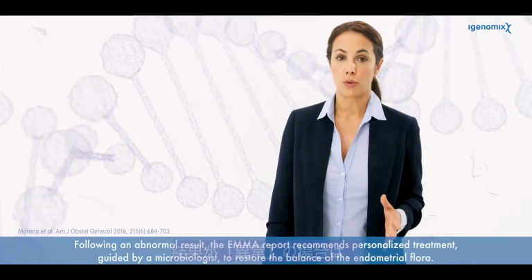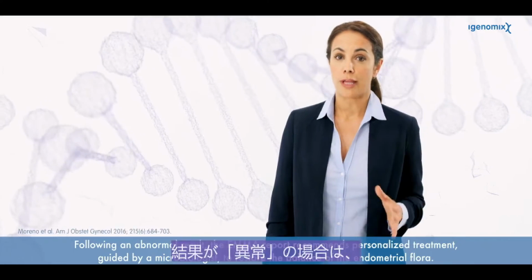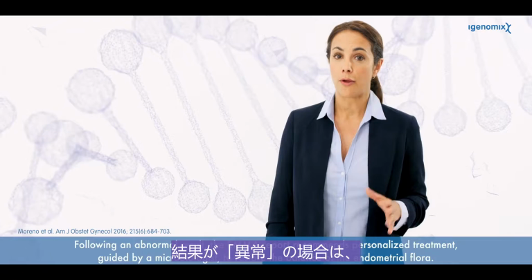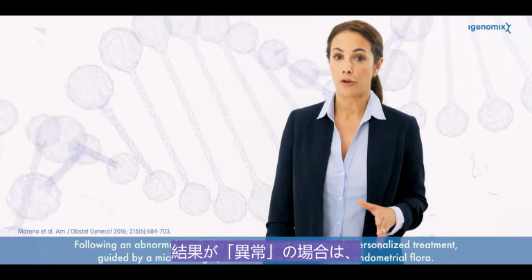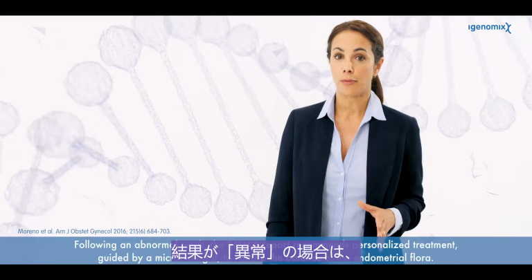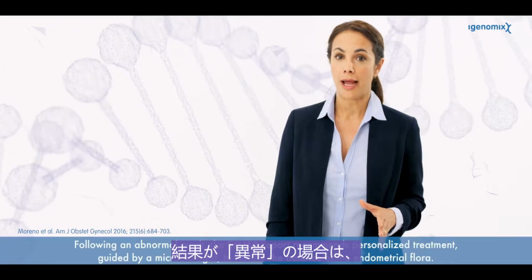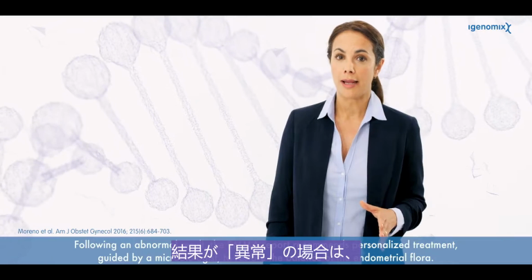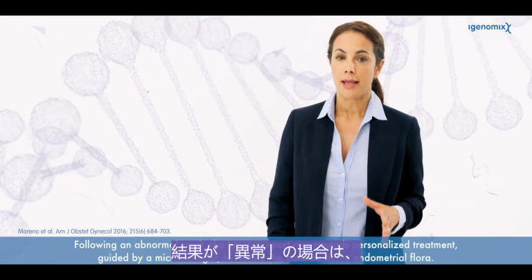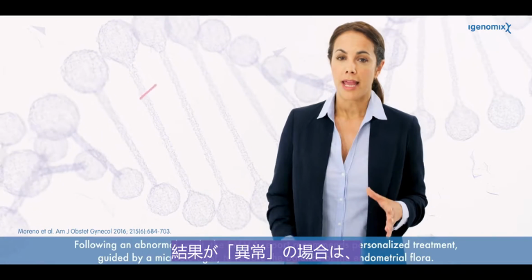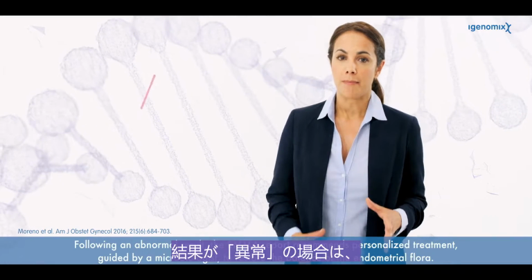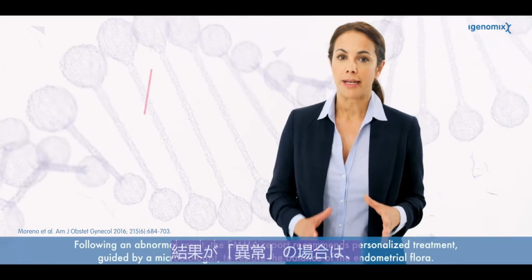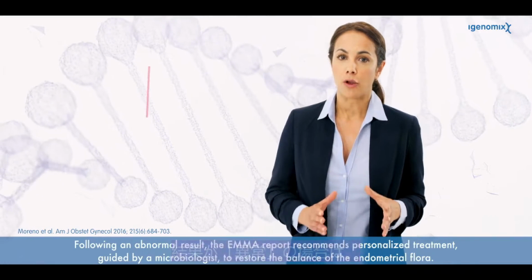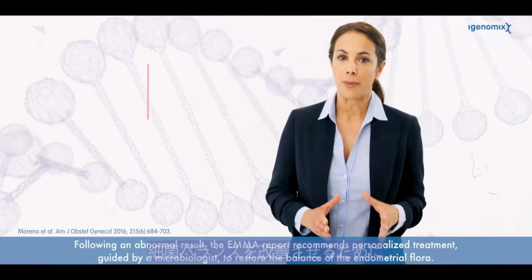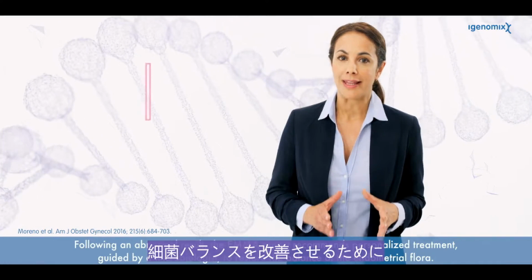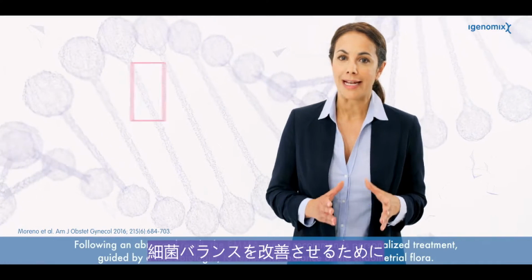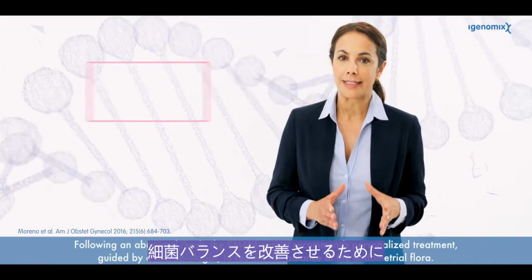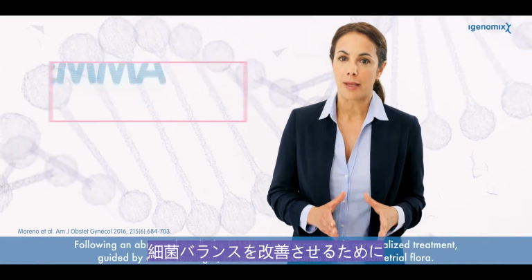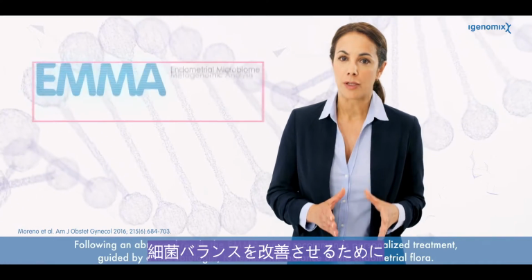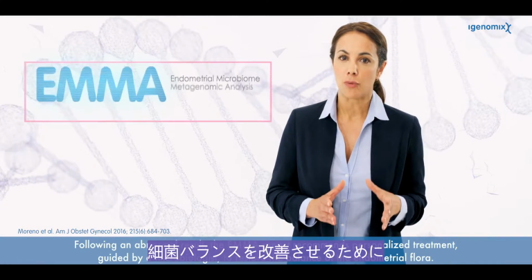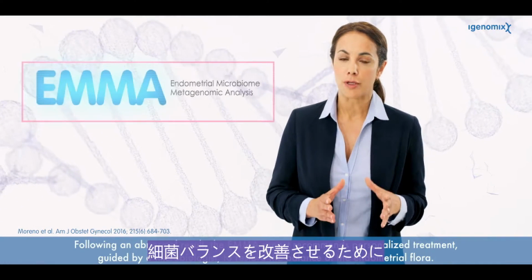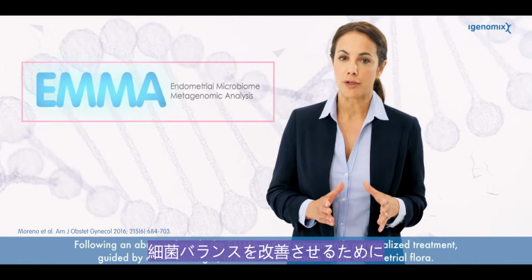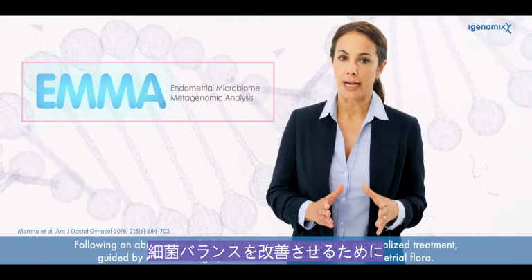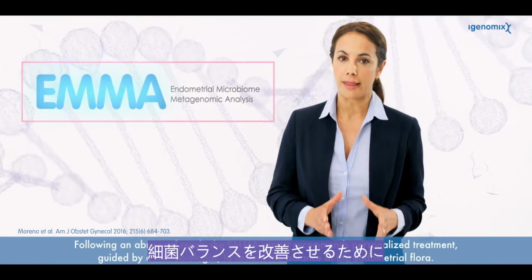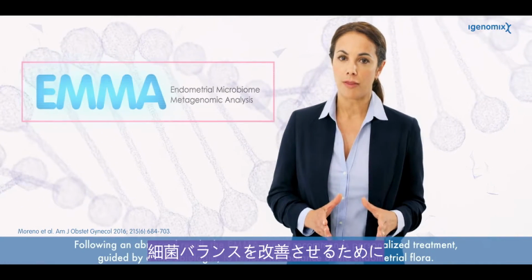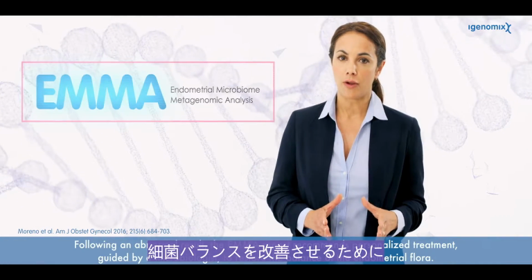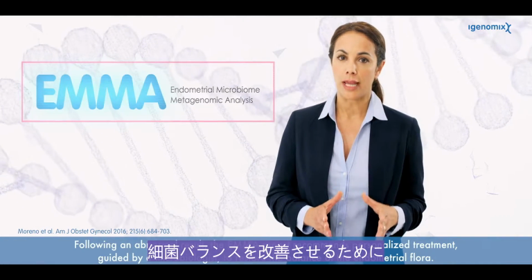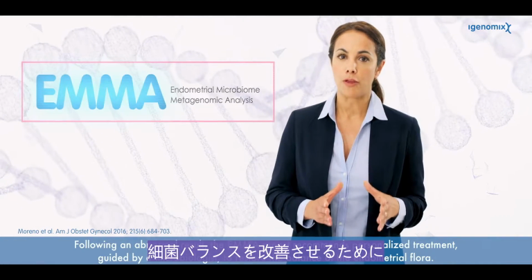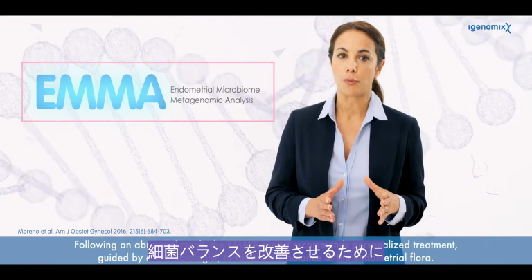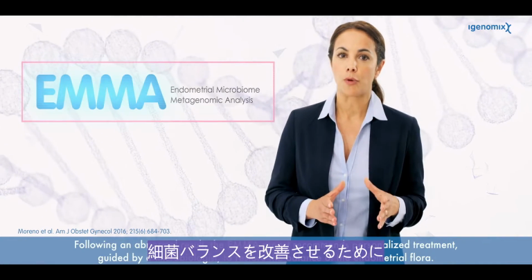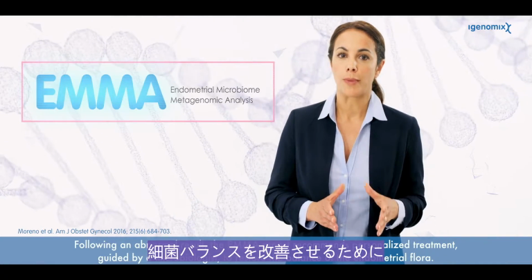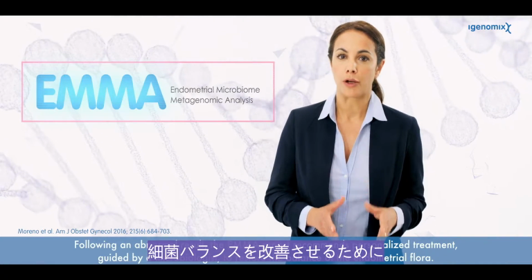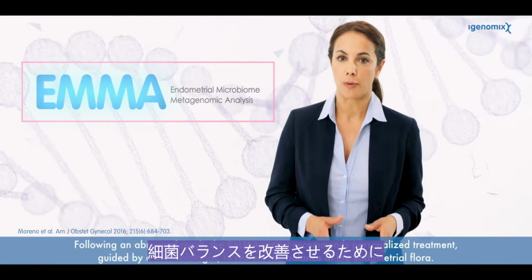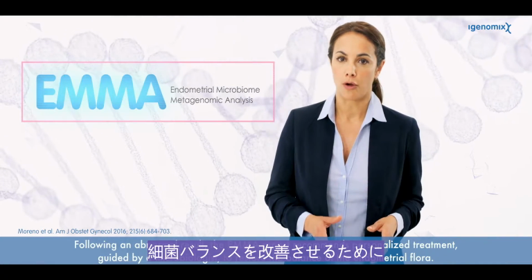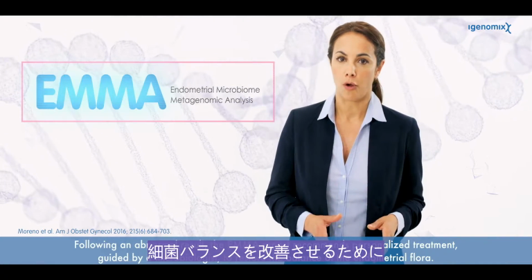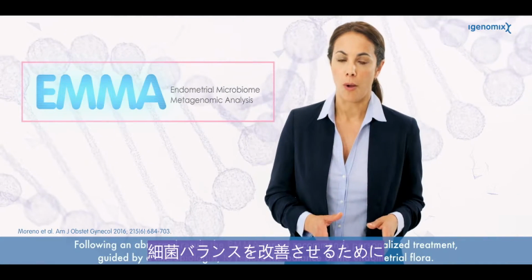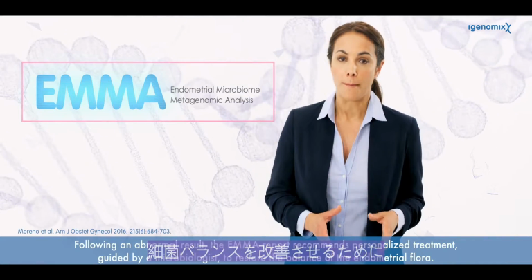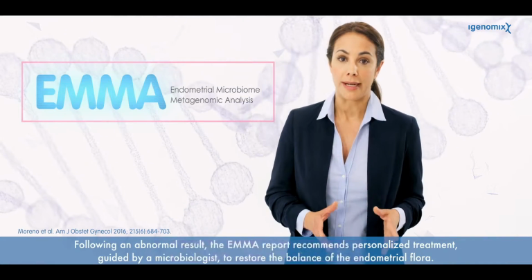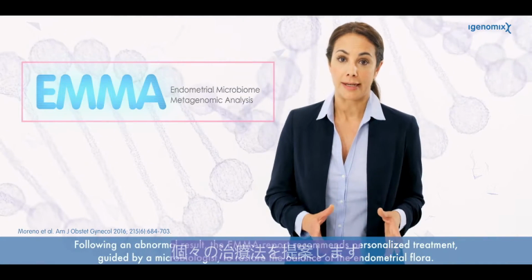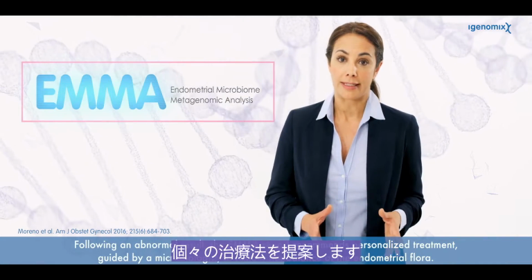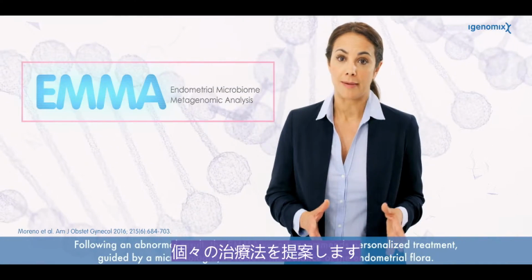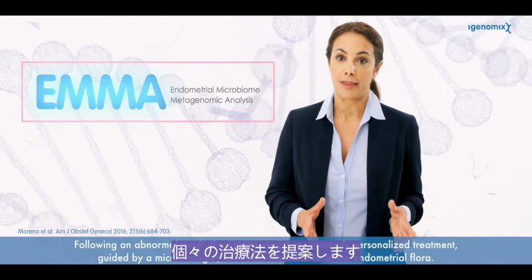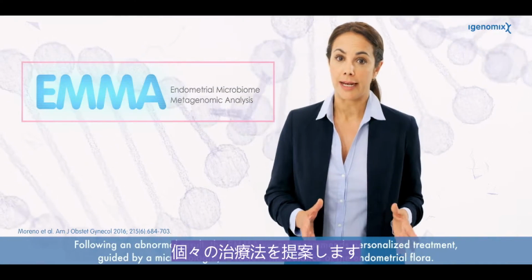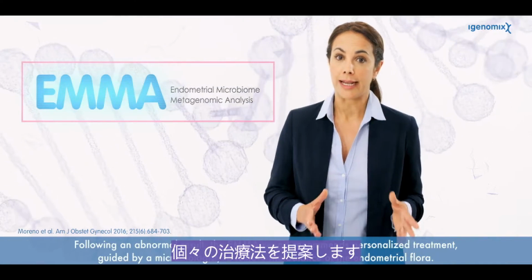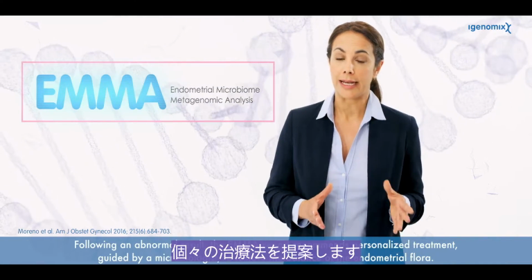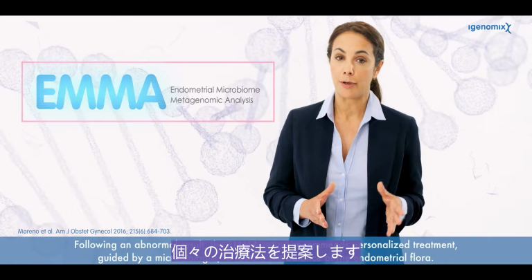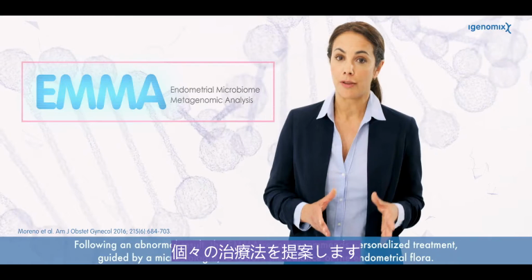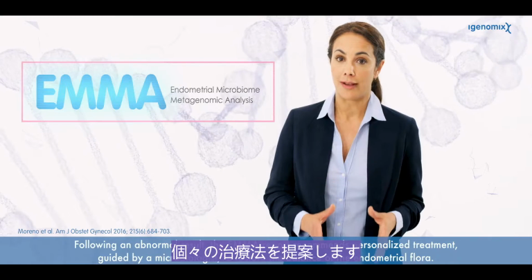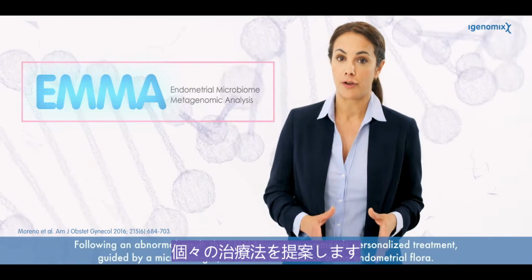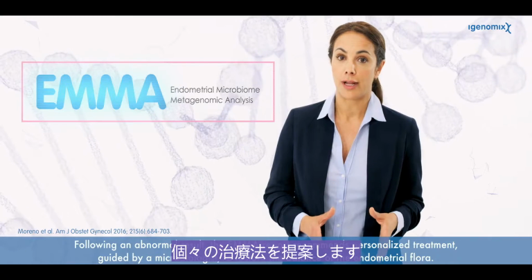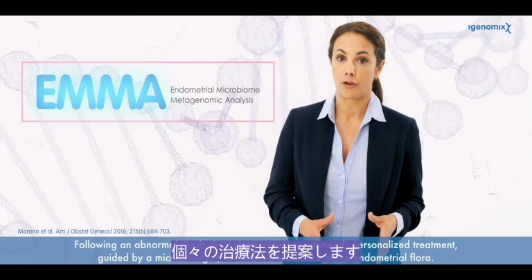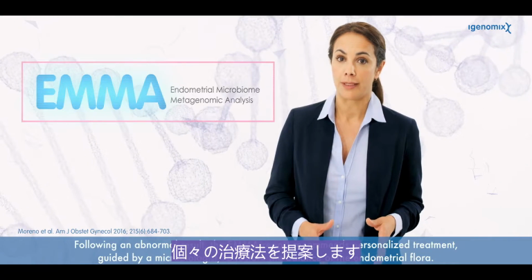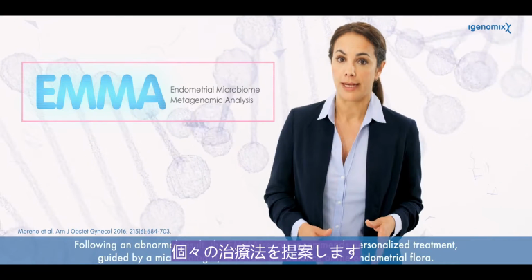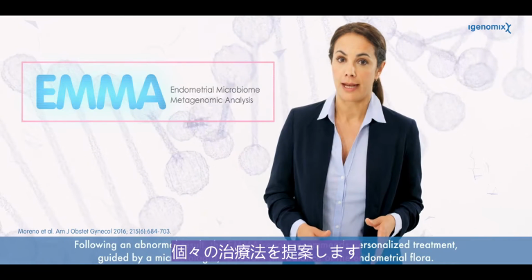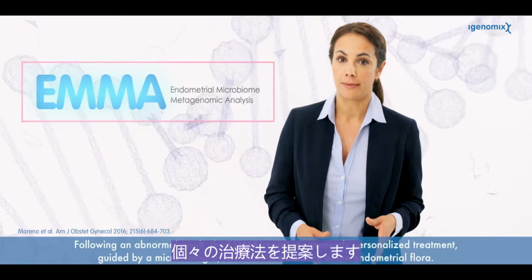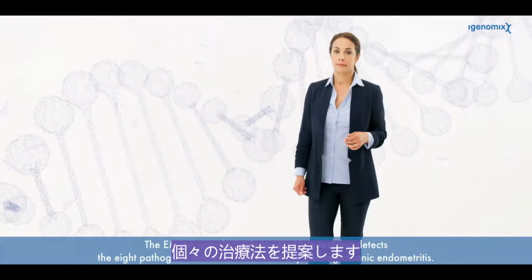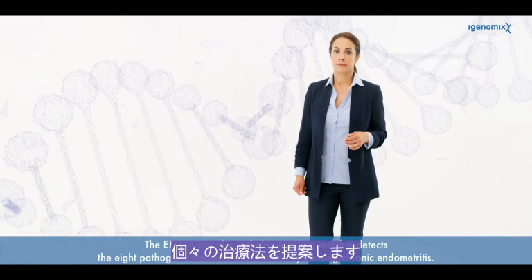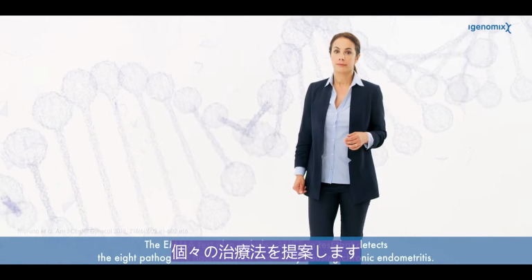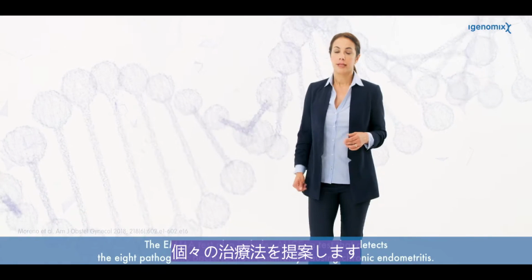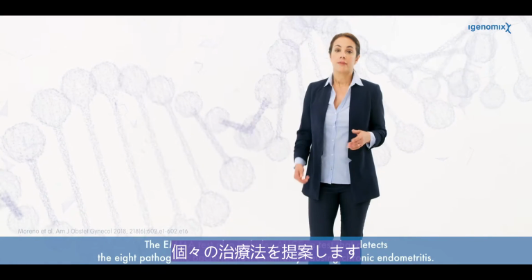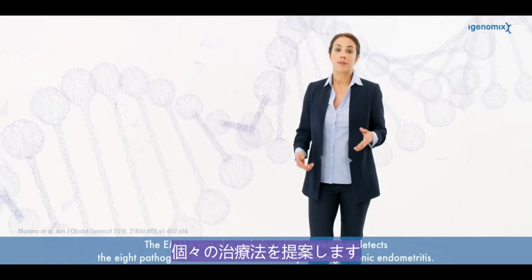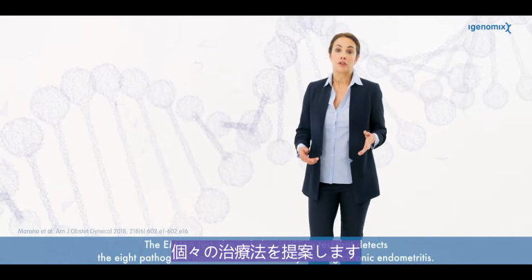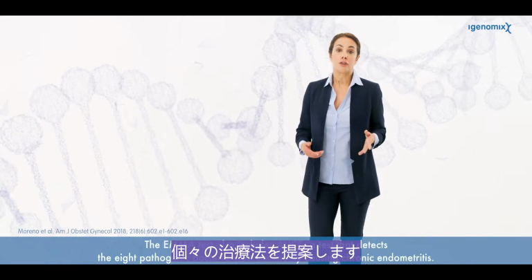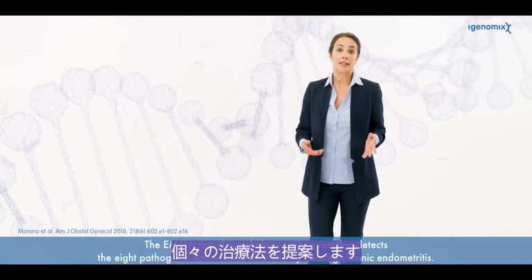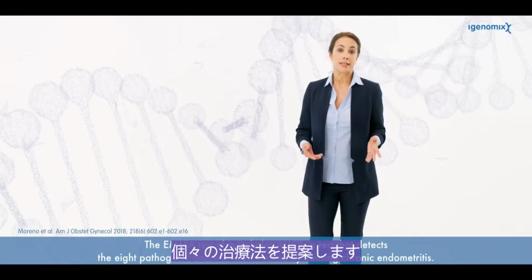Following an abnormal result, the Emma report recommends personalized treatment guided by a microbiologist to restore the balance of the endometrial flora.